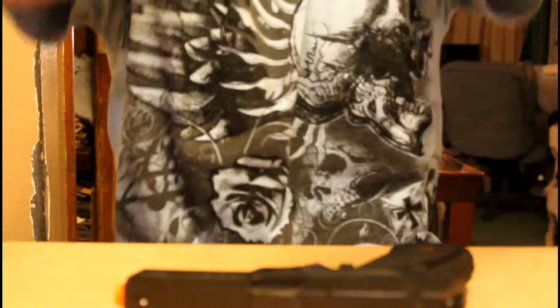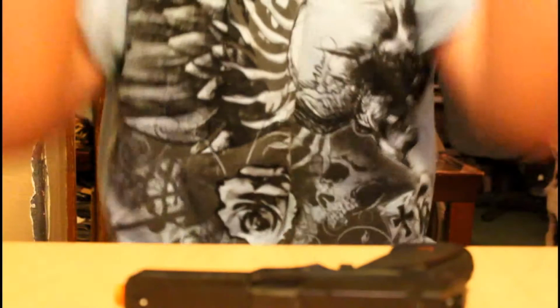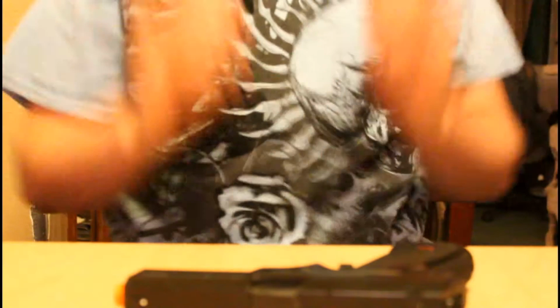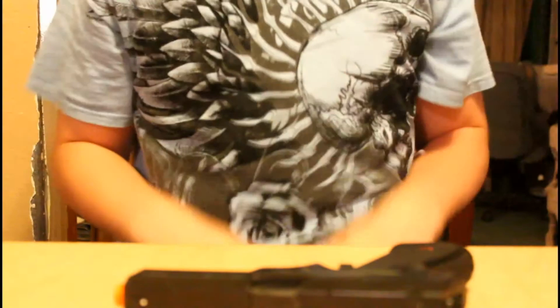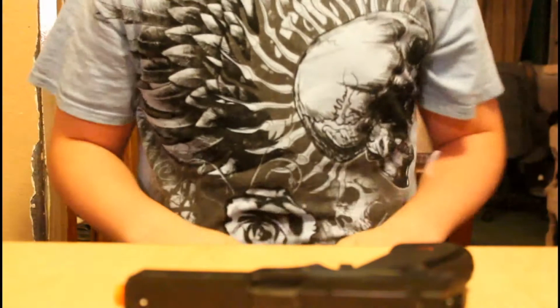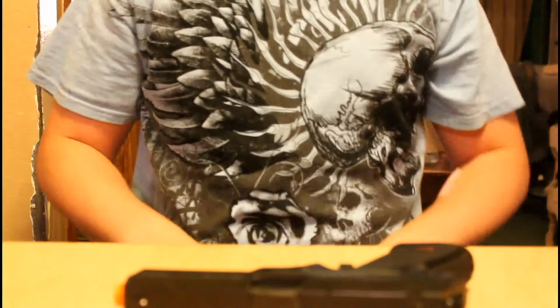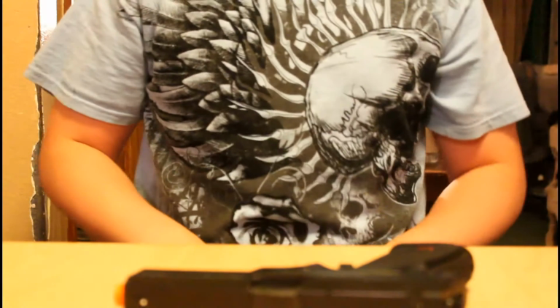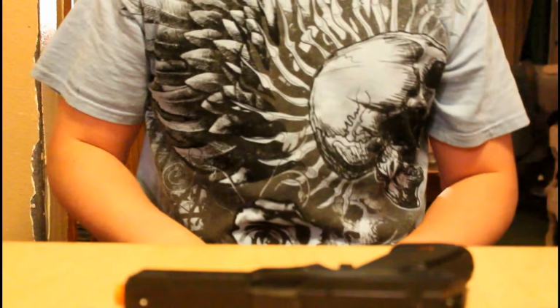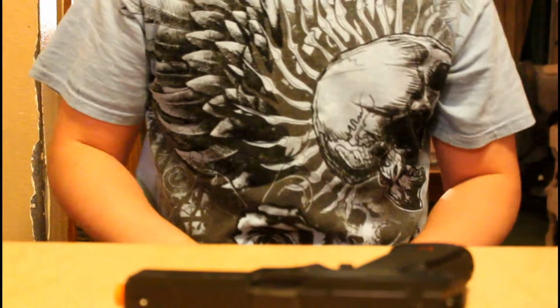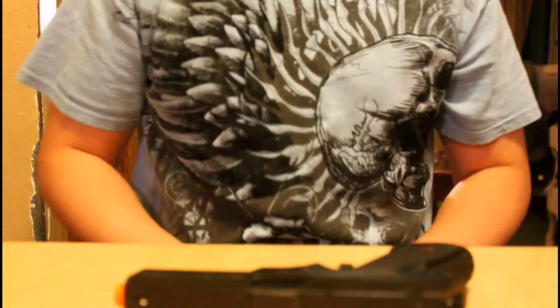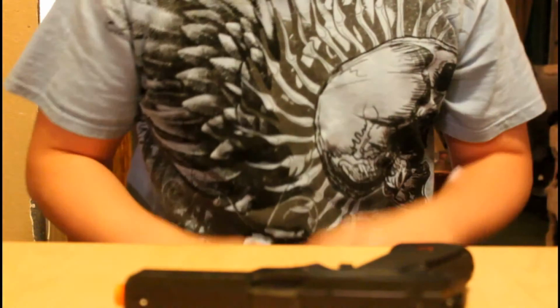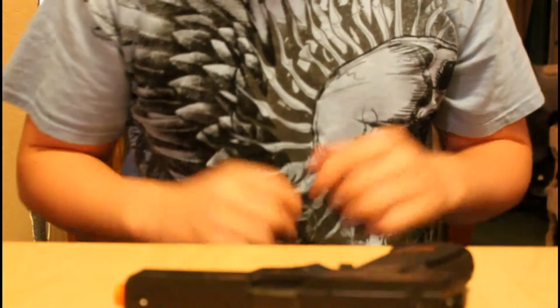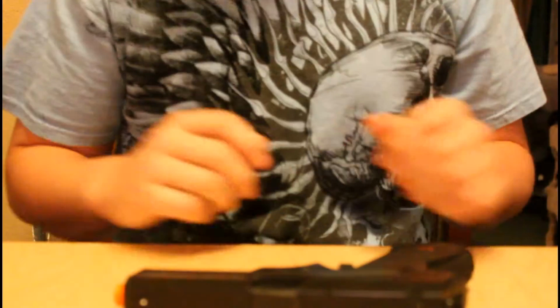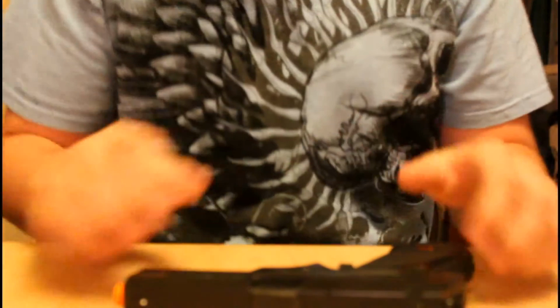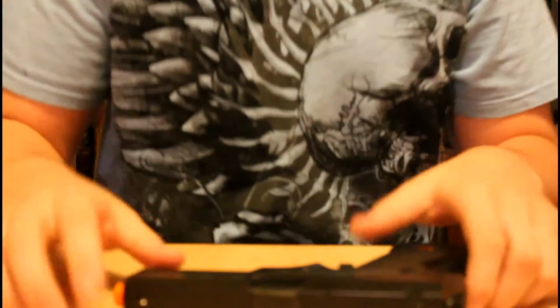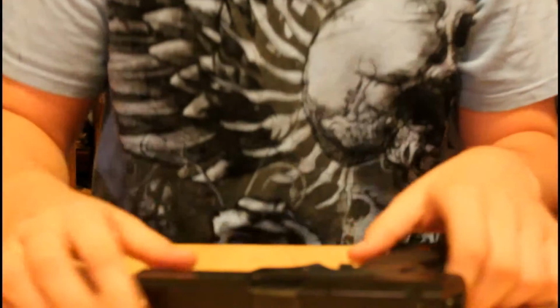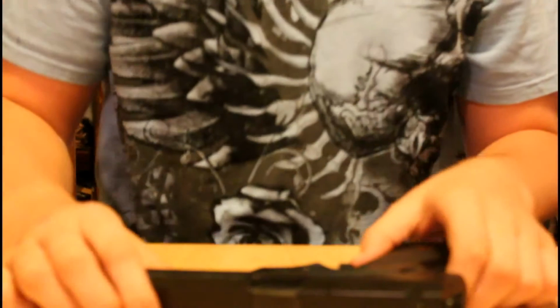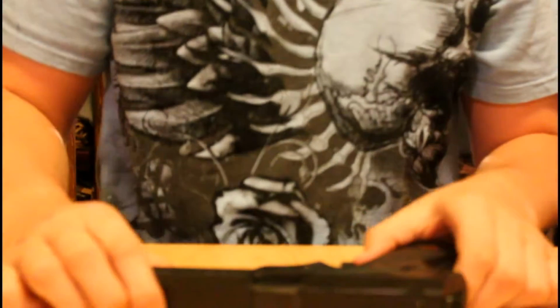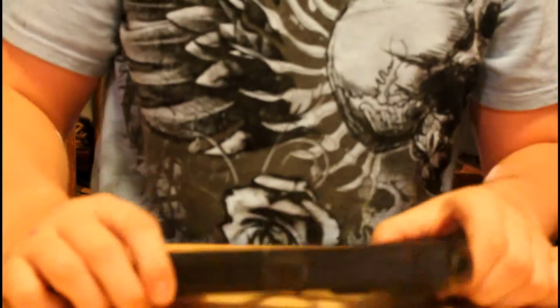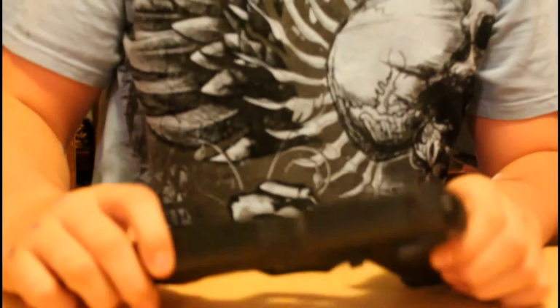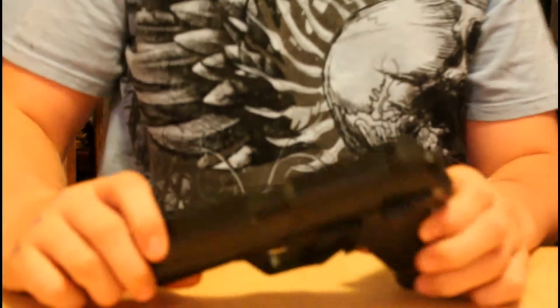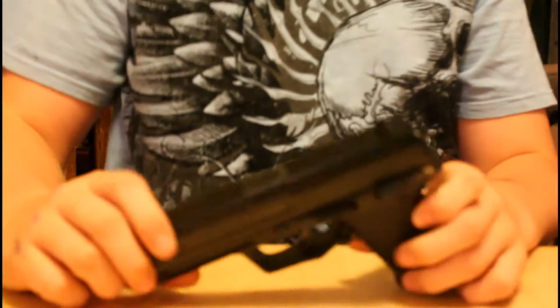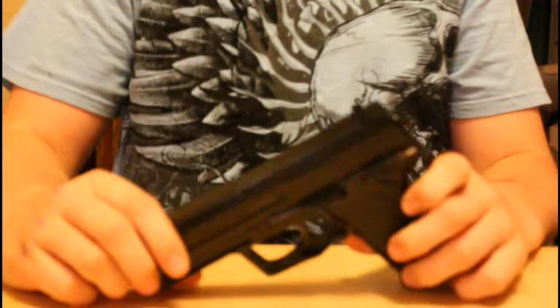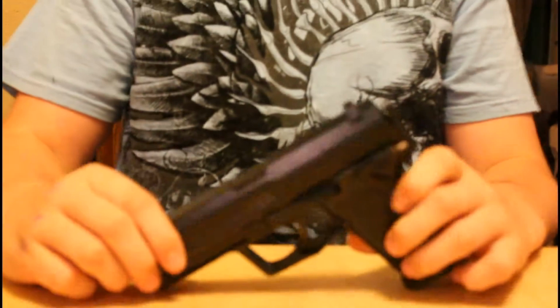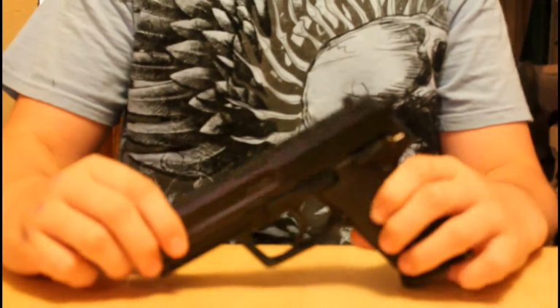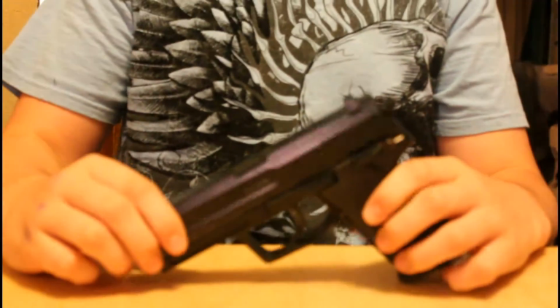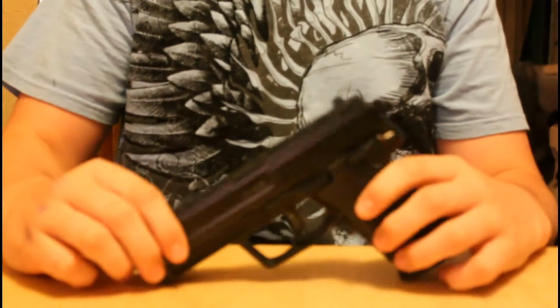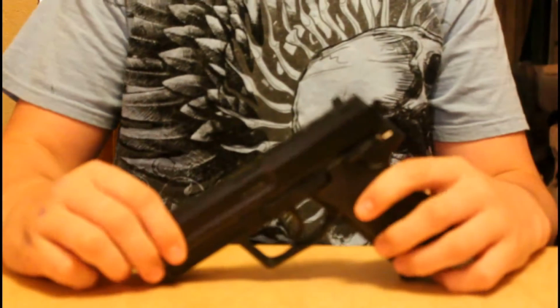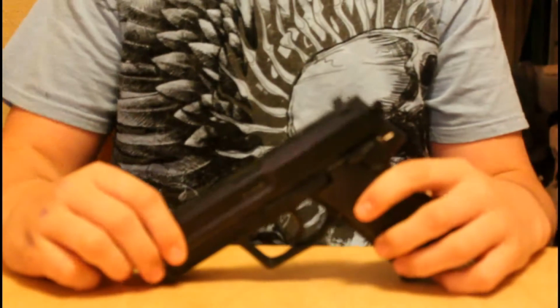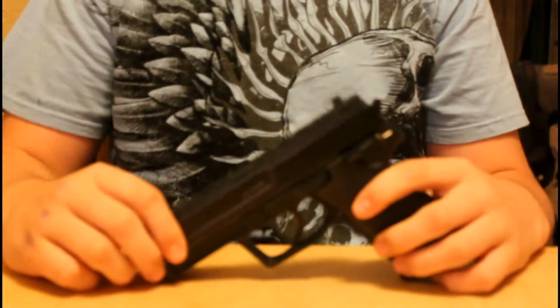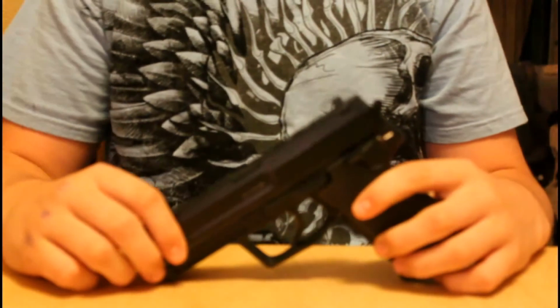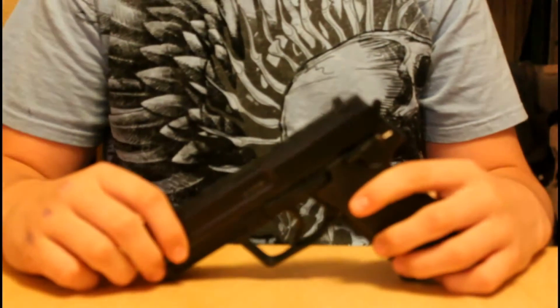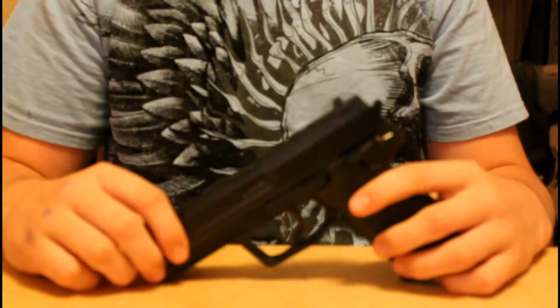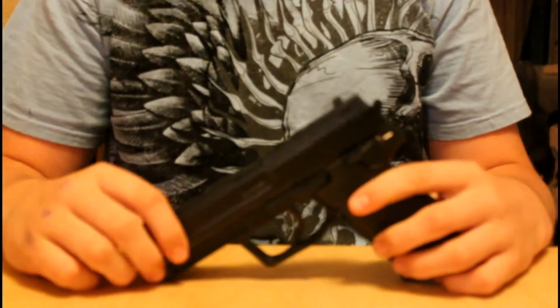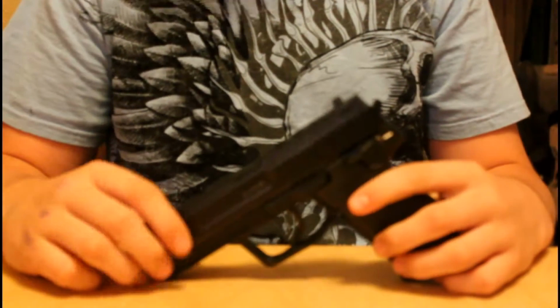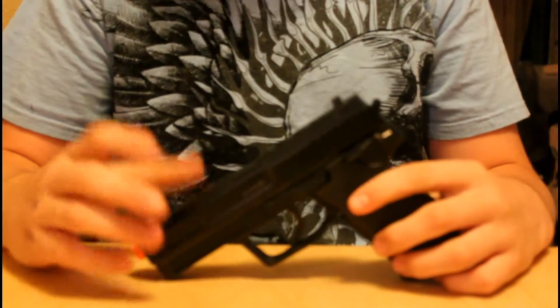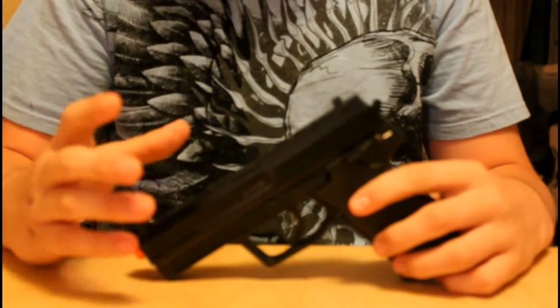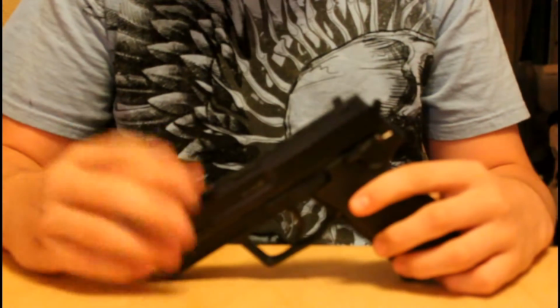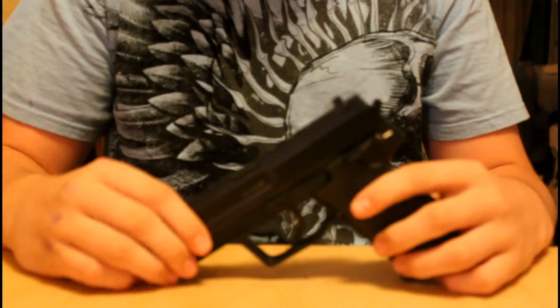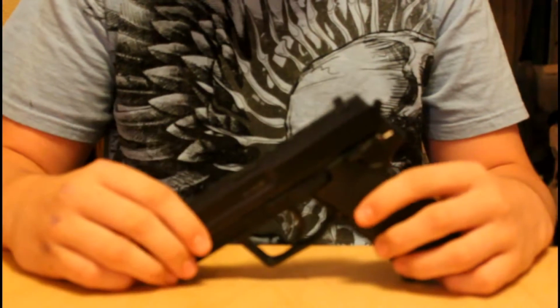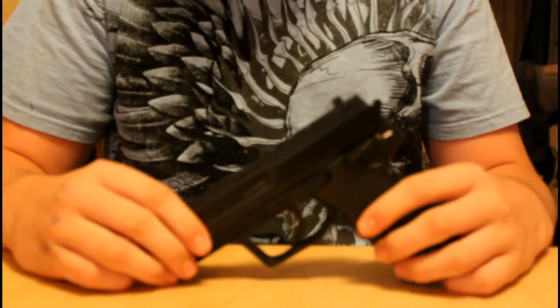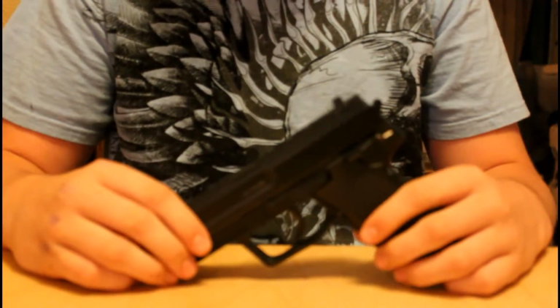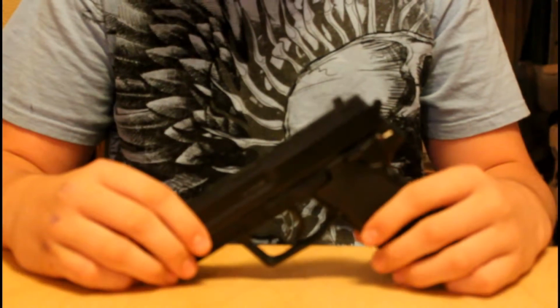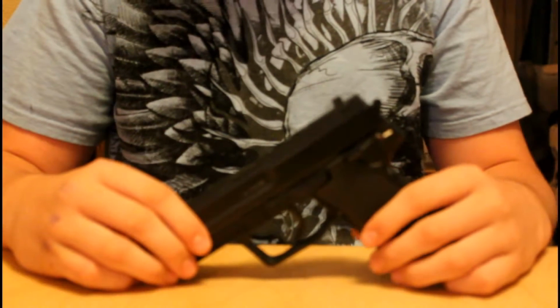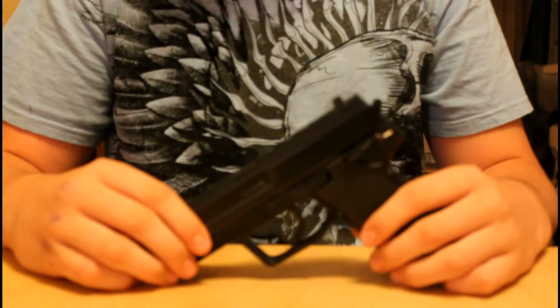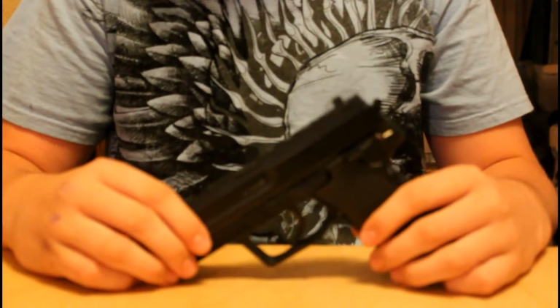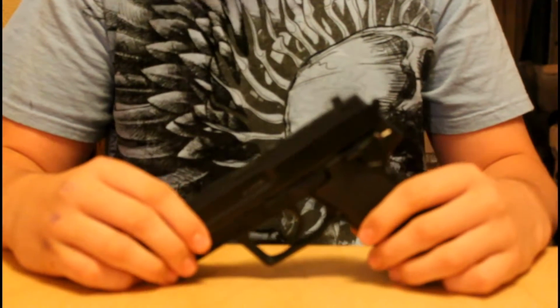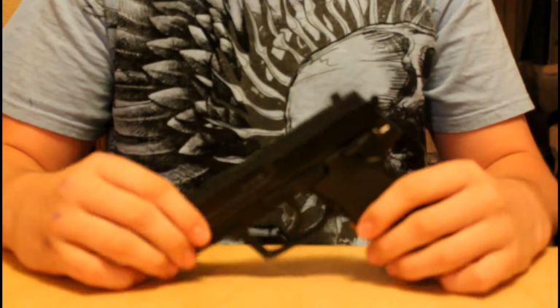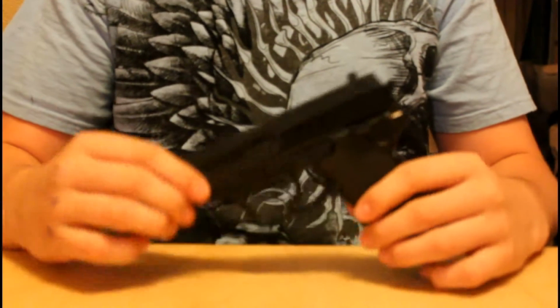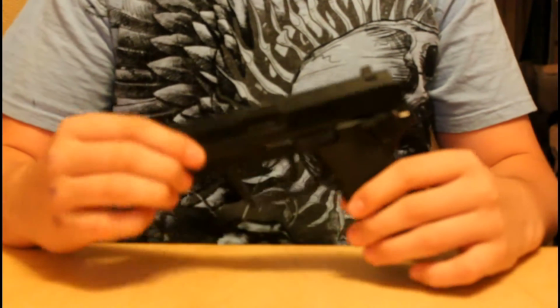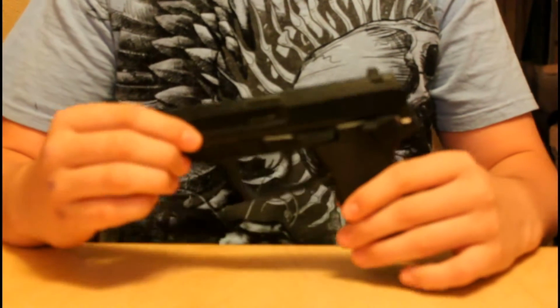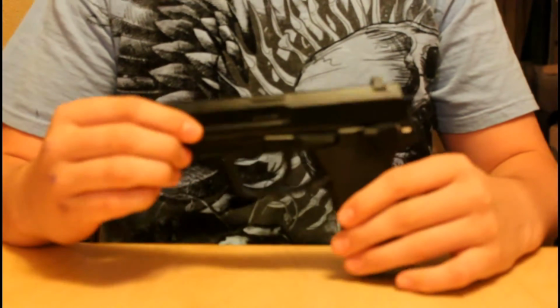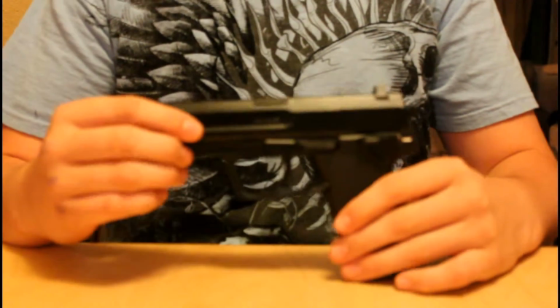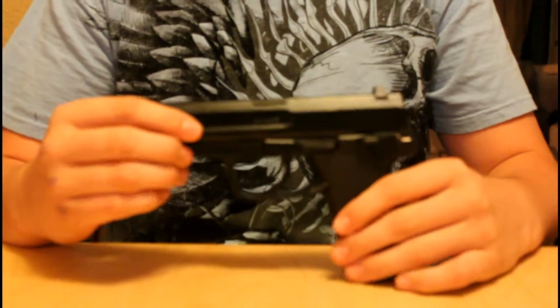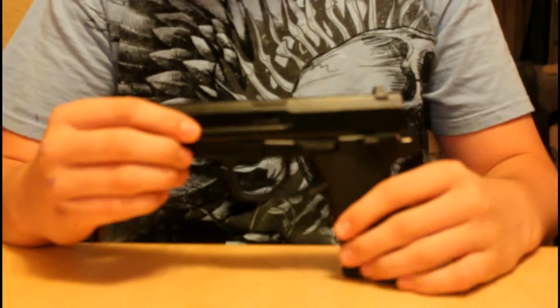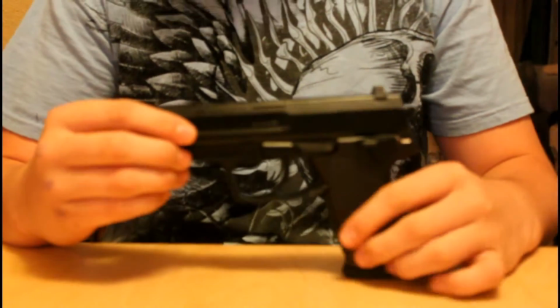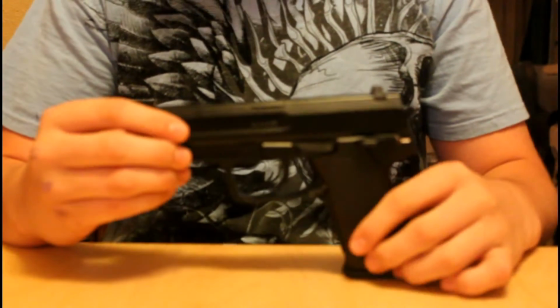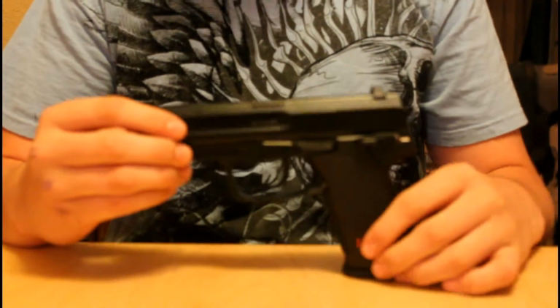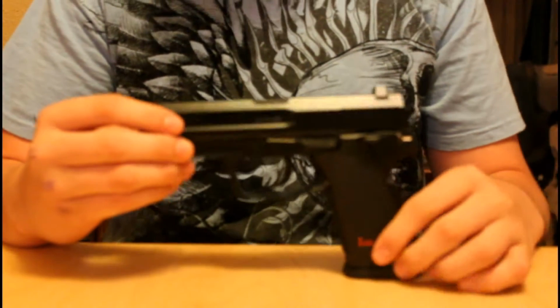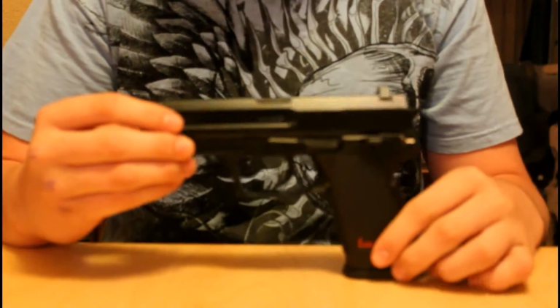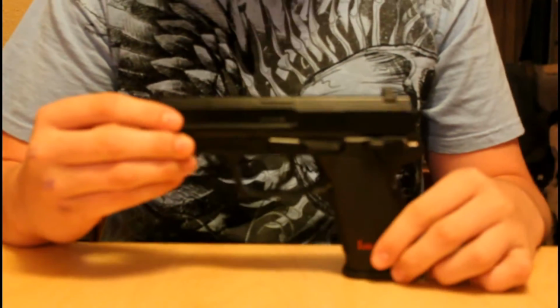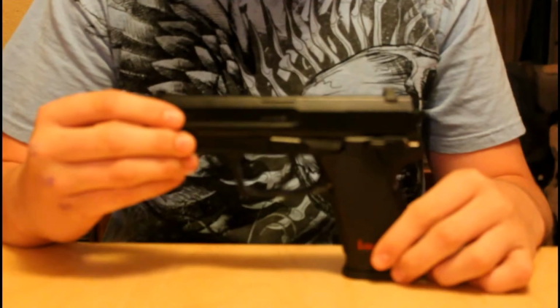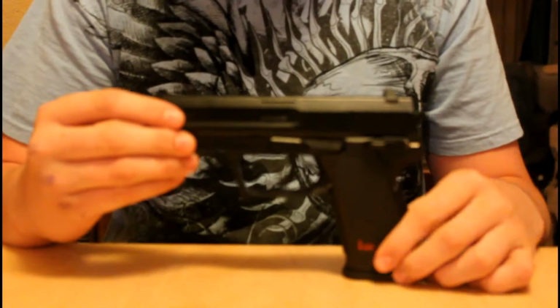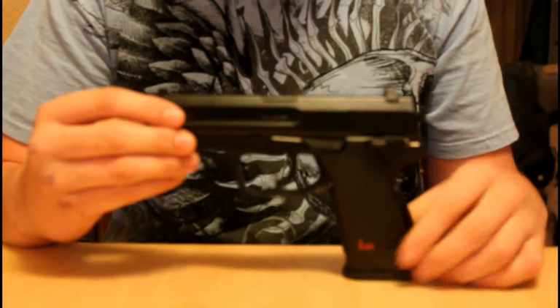Hello YouTube, this is GV Airsoft Reviews with the review of the H&K USP.